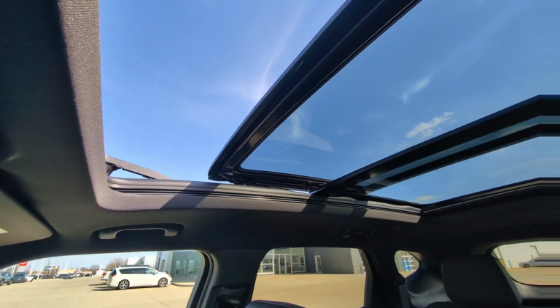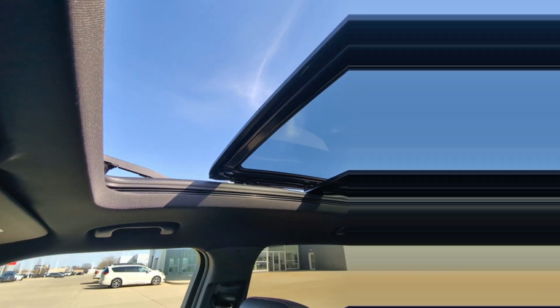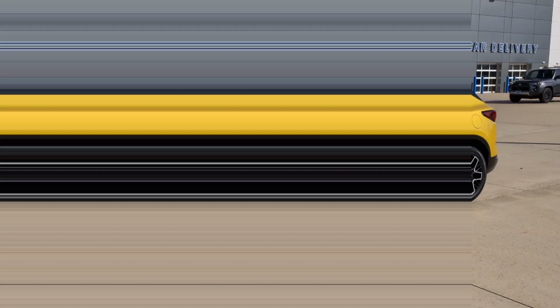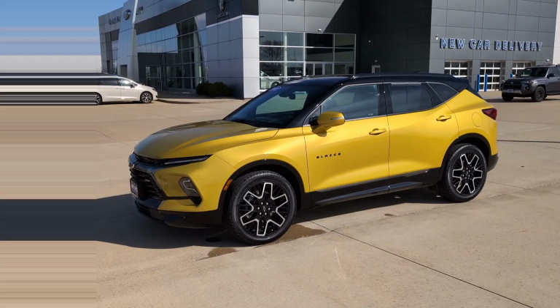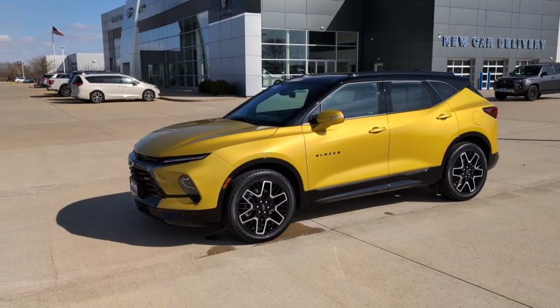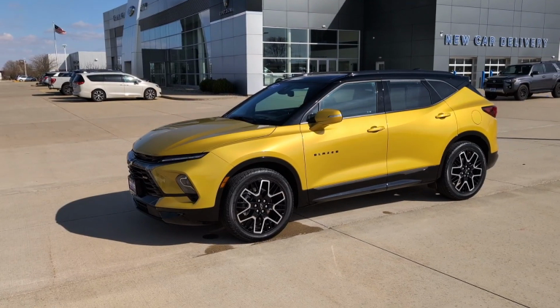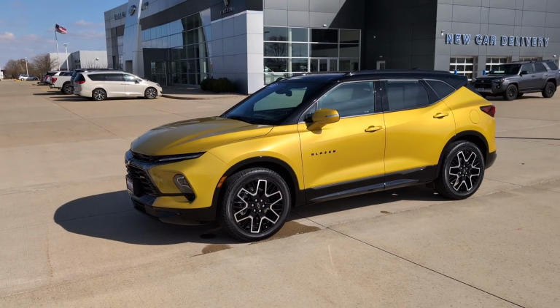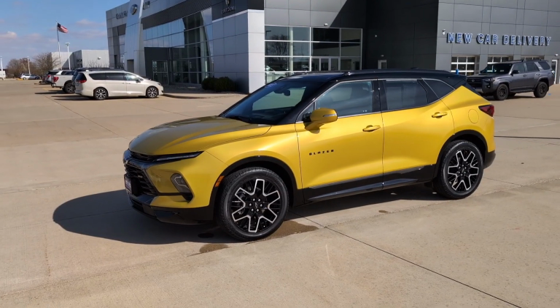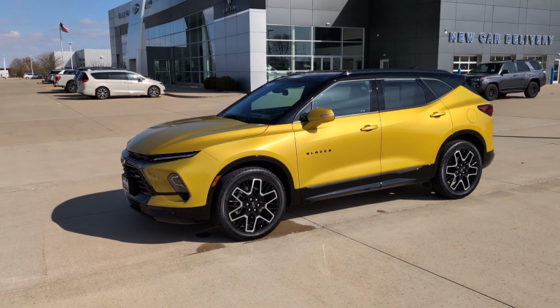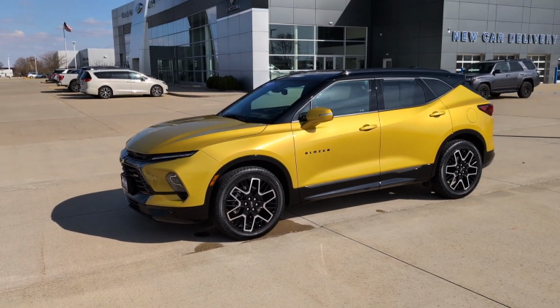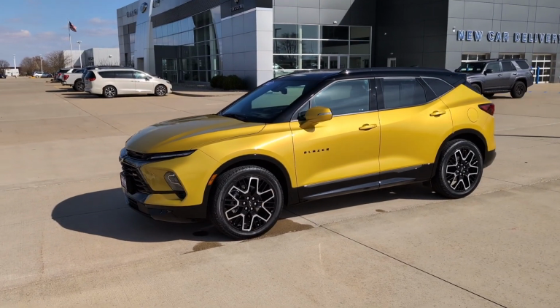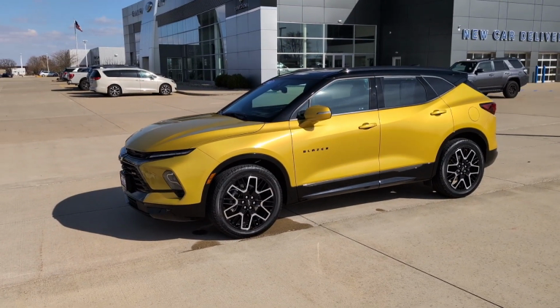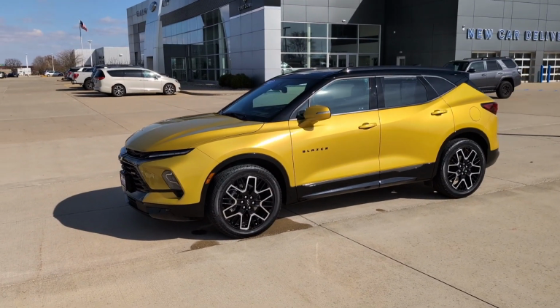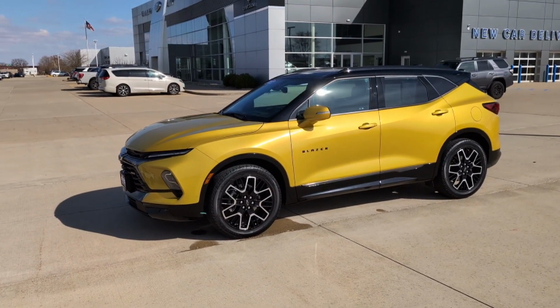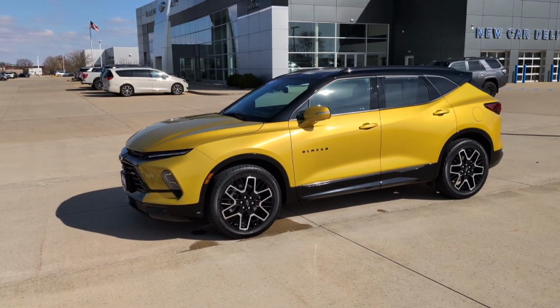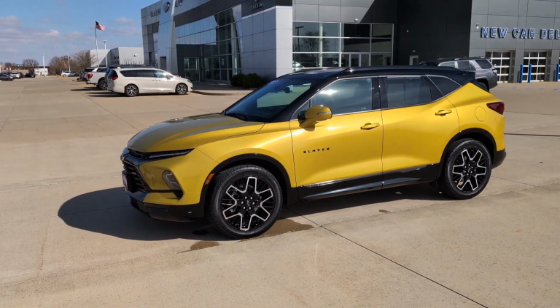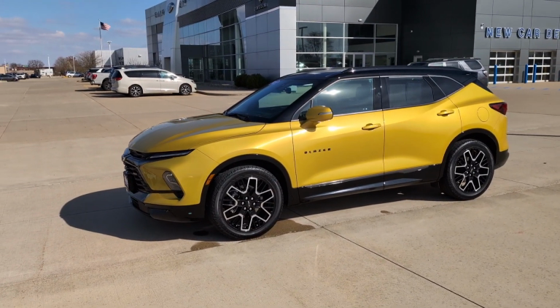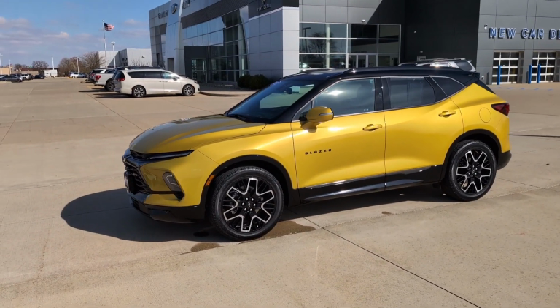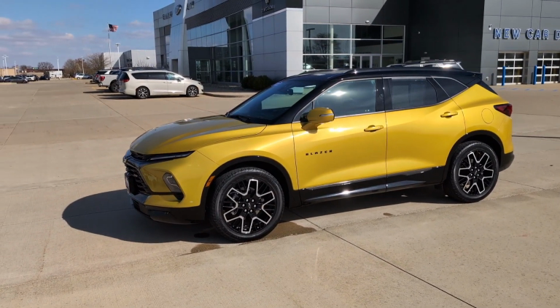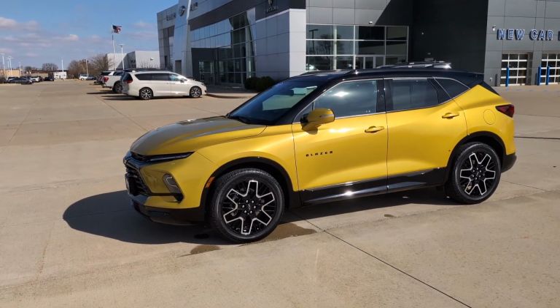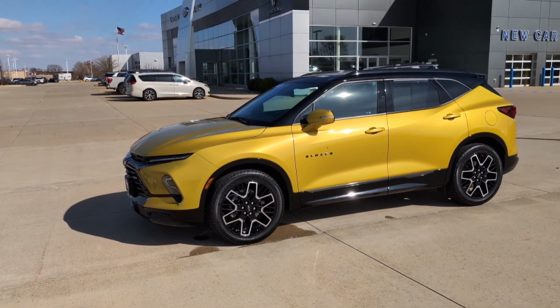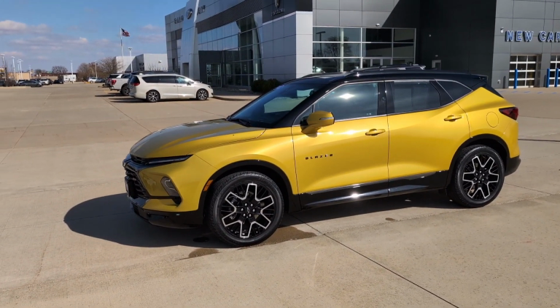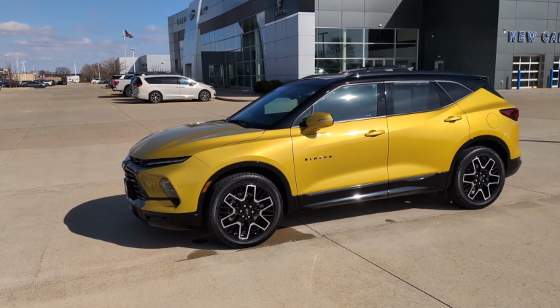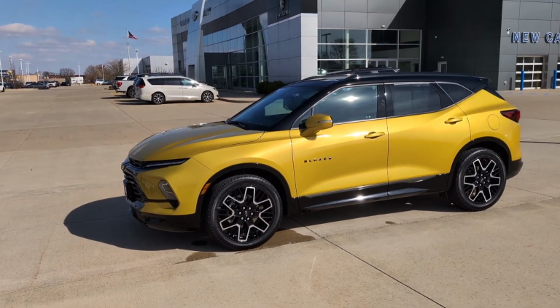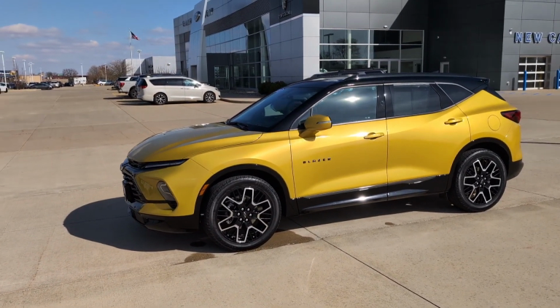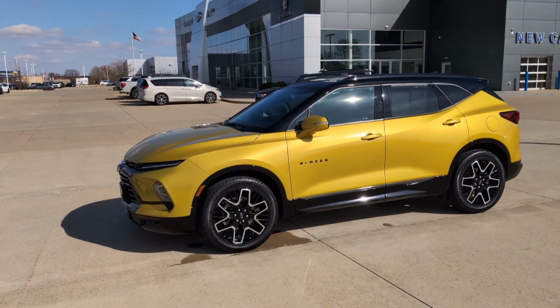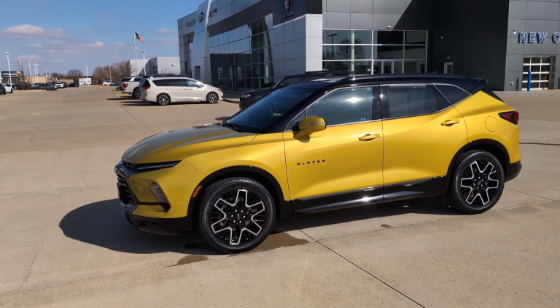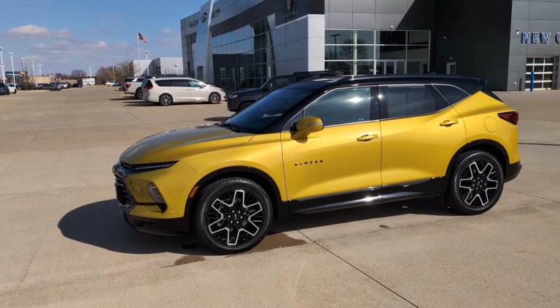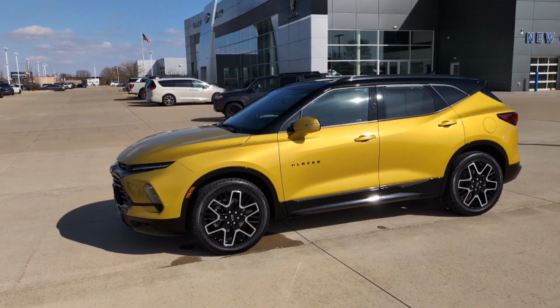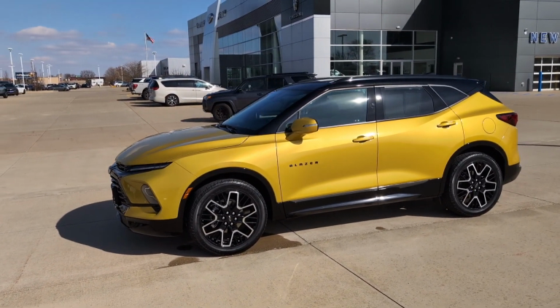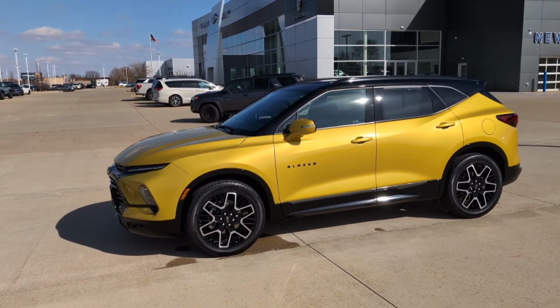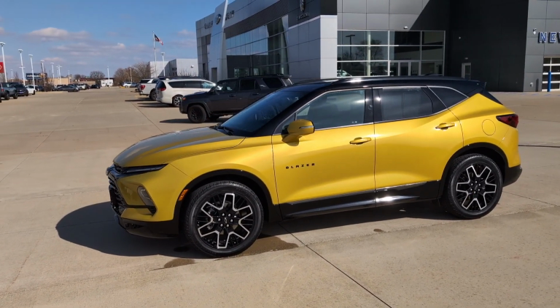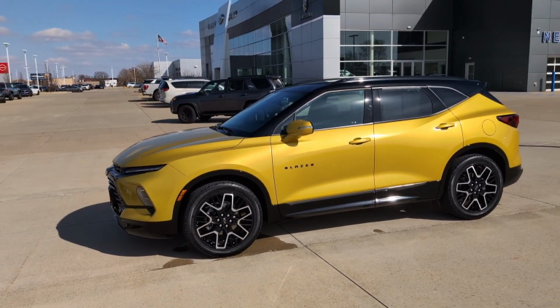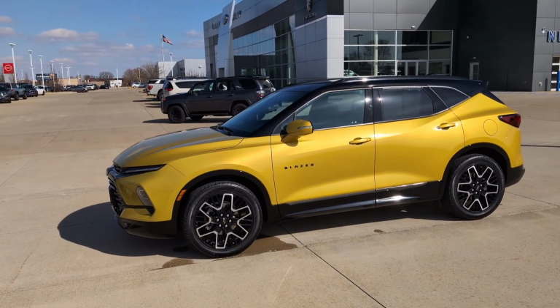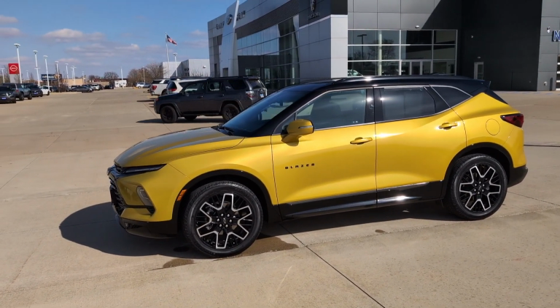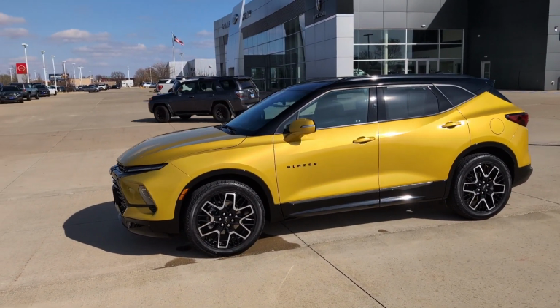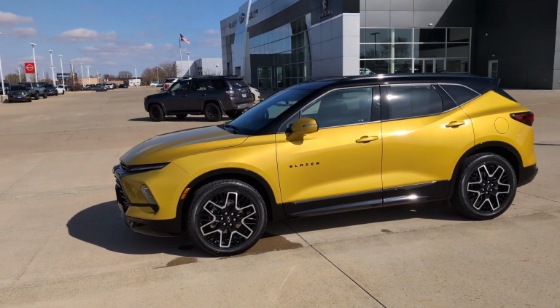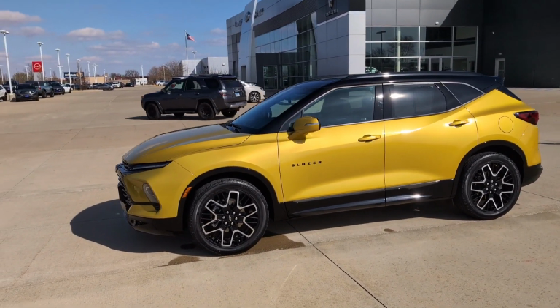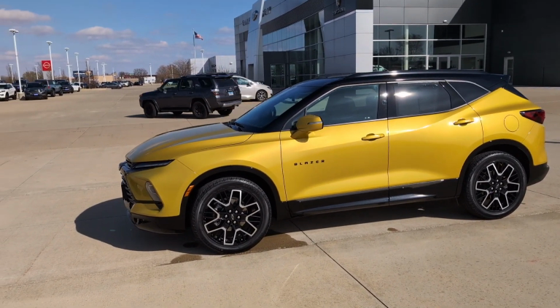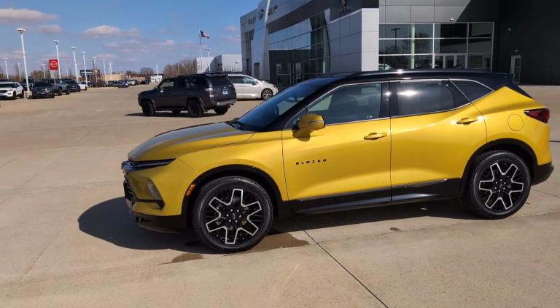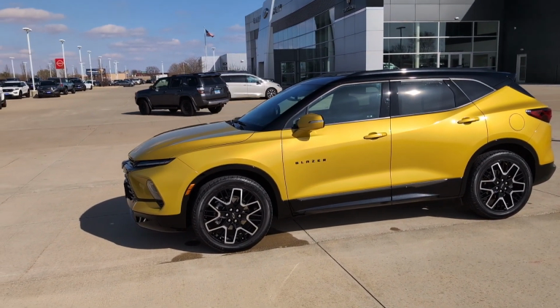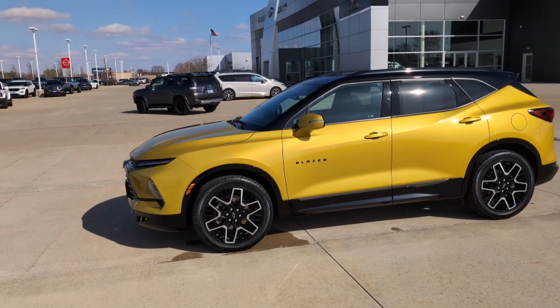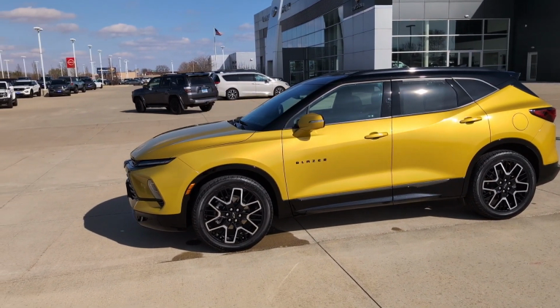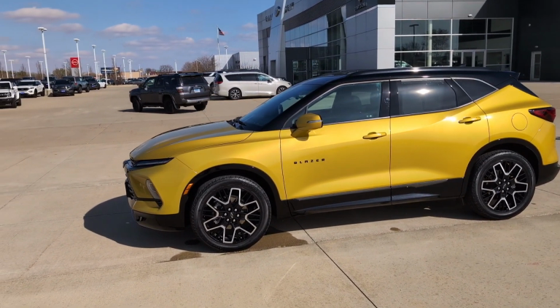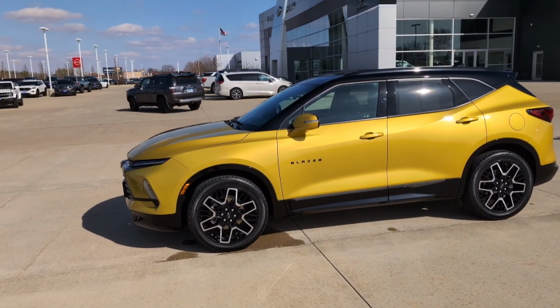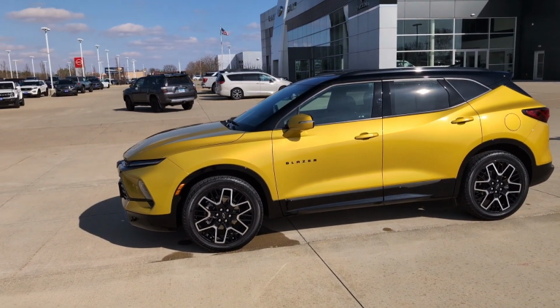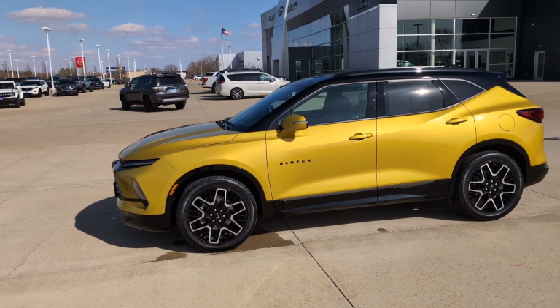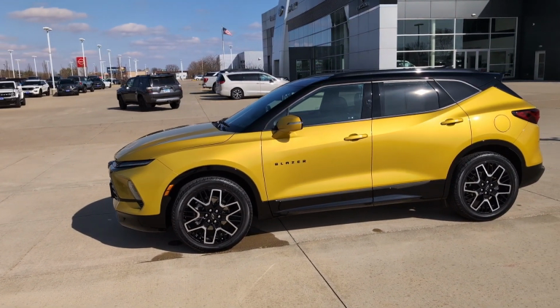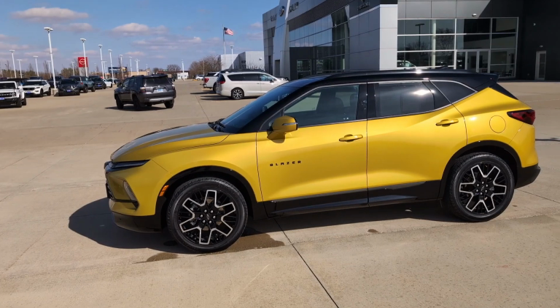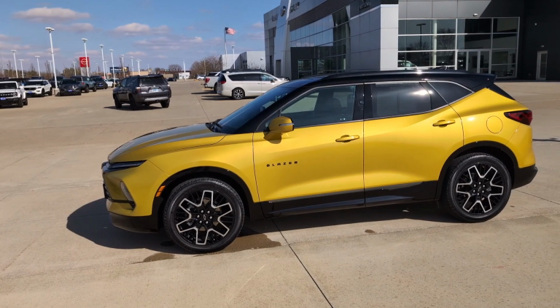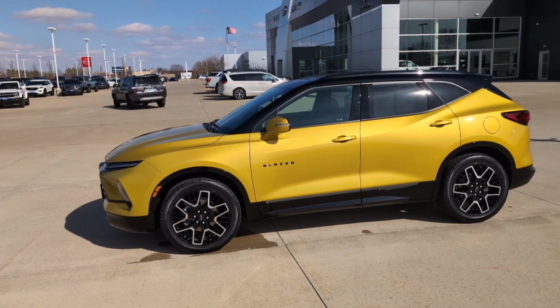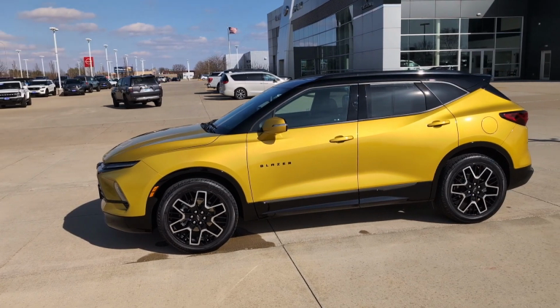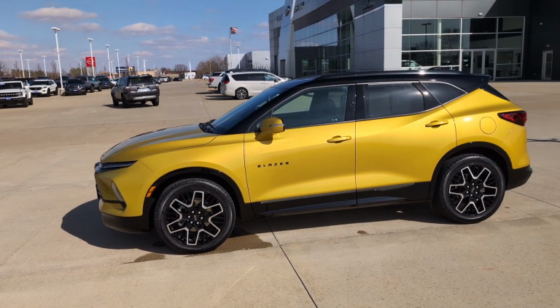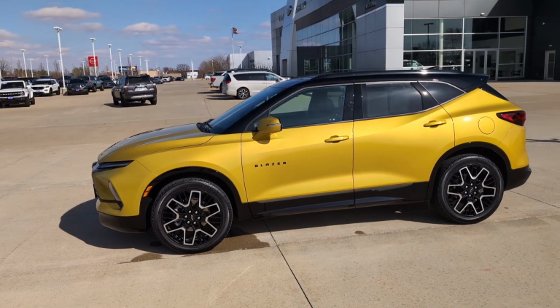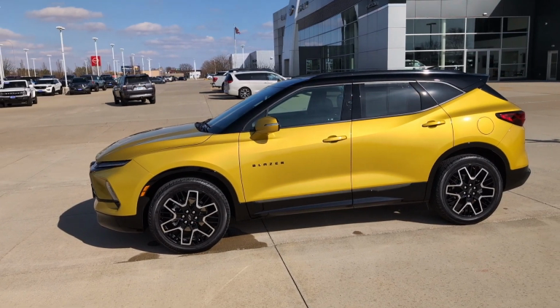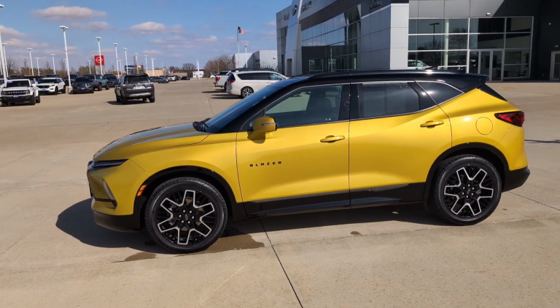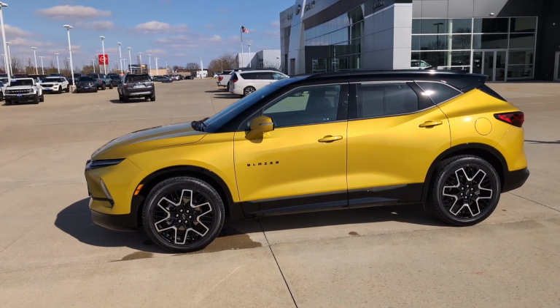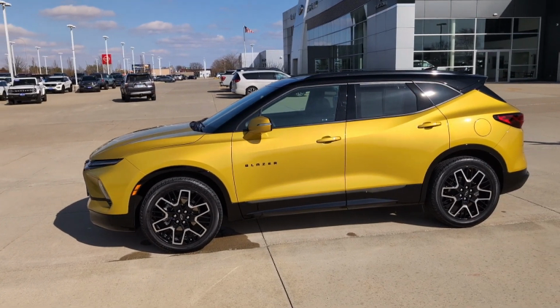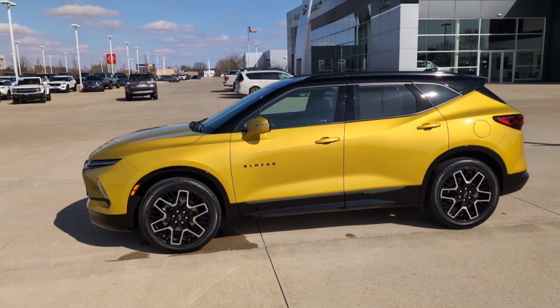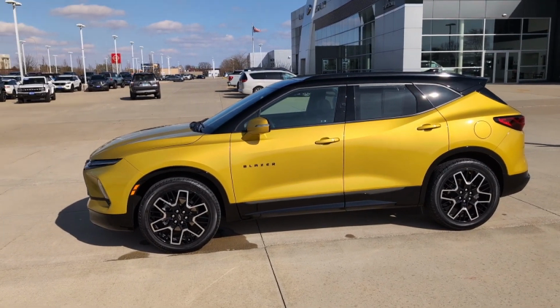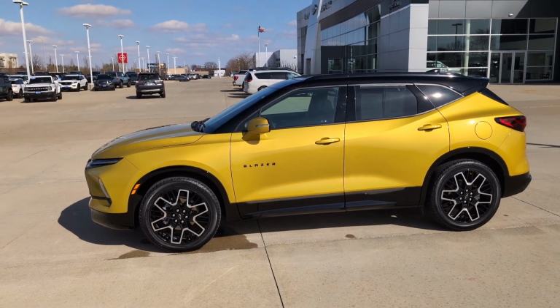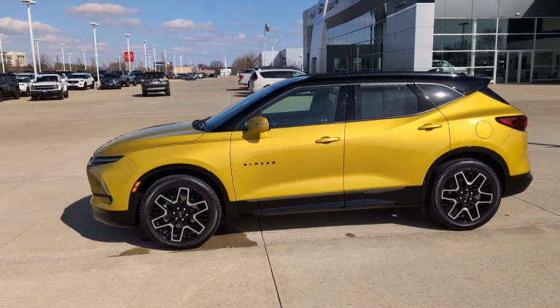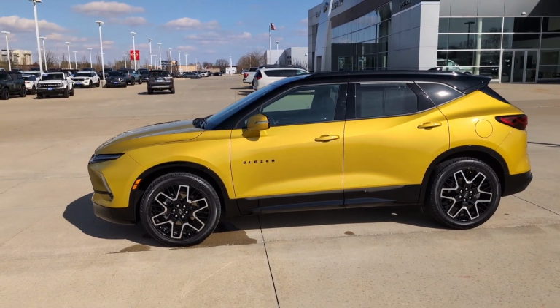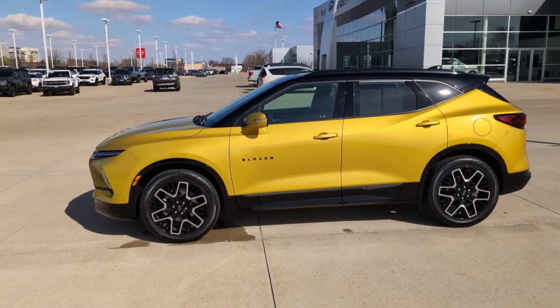If you're interested in this vehicle, you can head on over to champagnefordcity.net or call the phone number in the description. Thanks for watching.